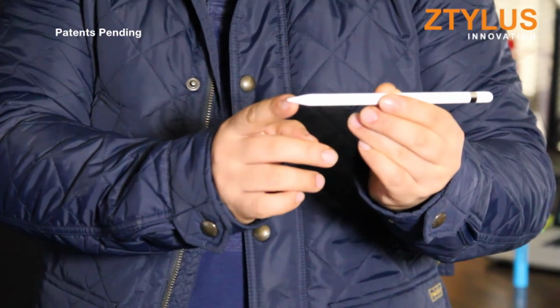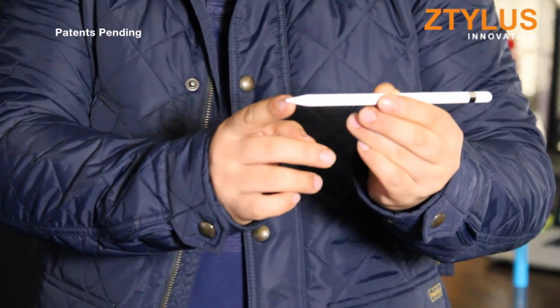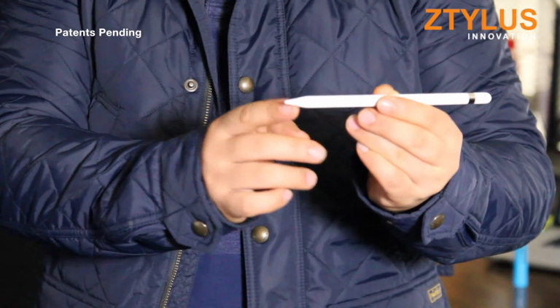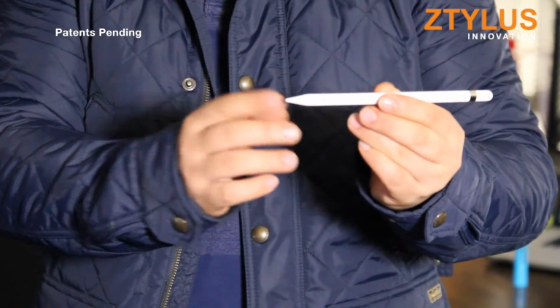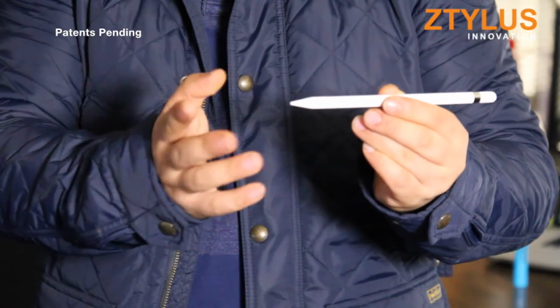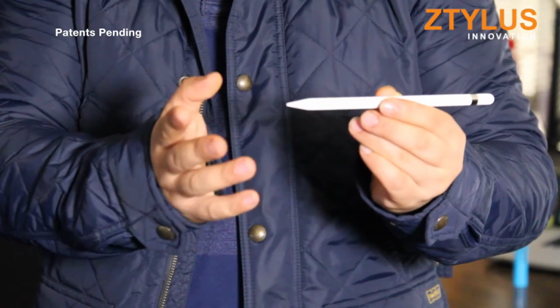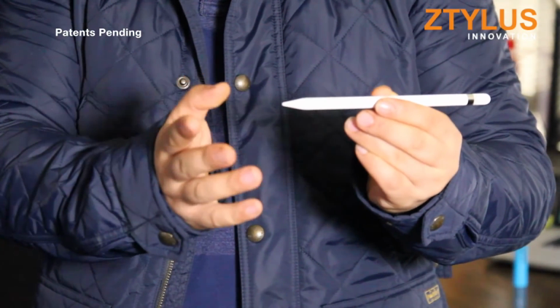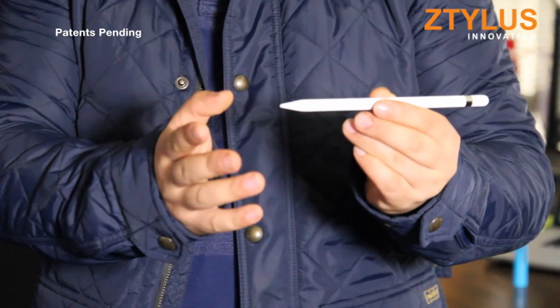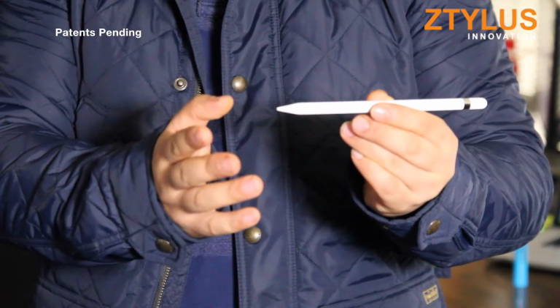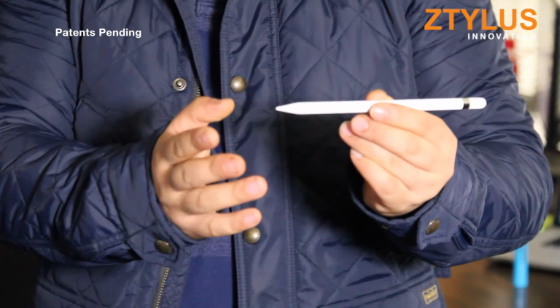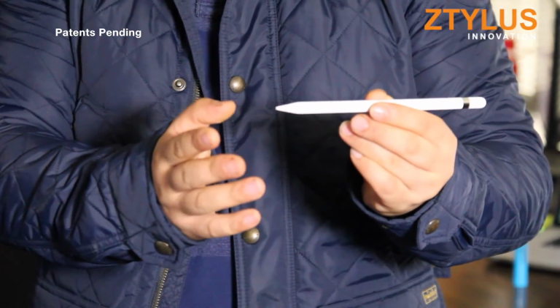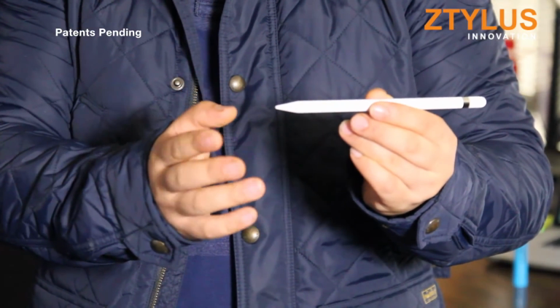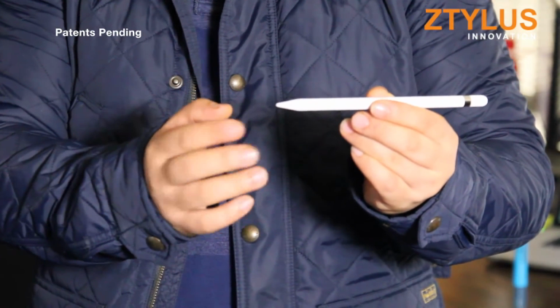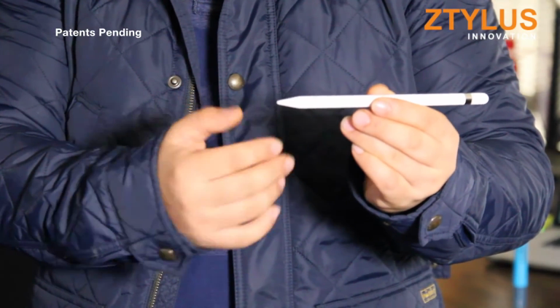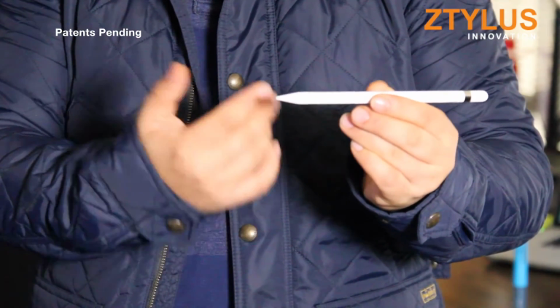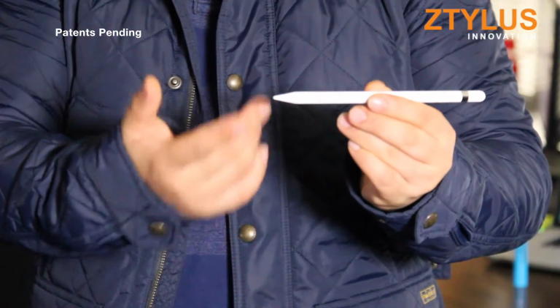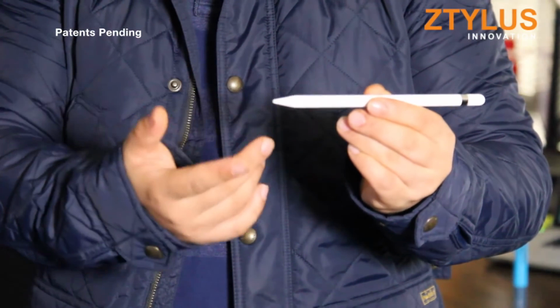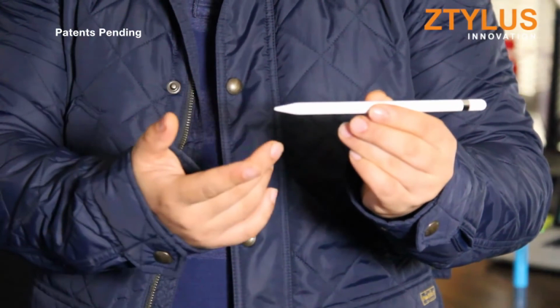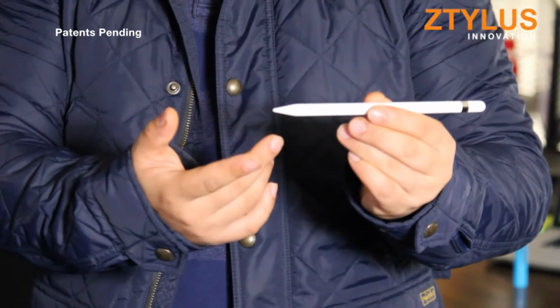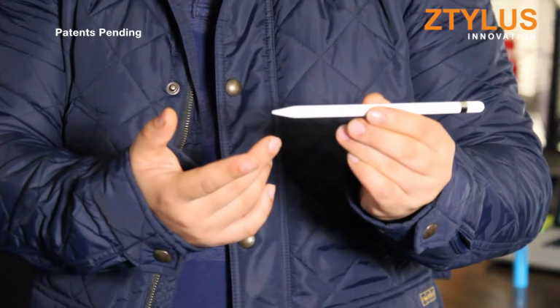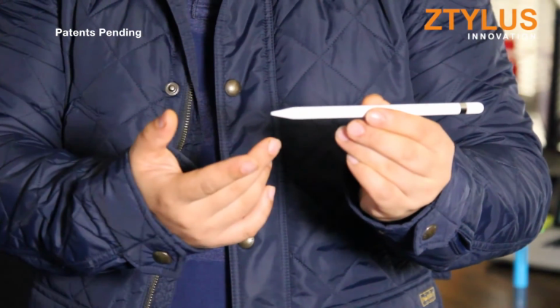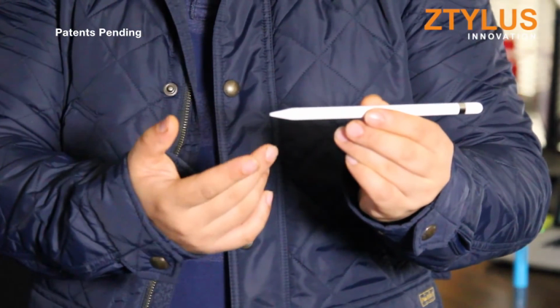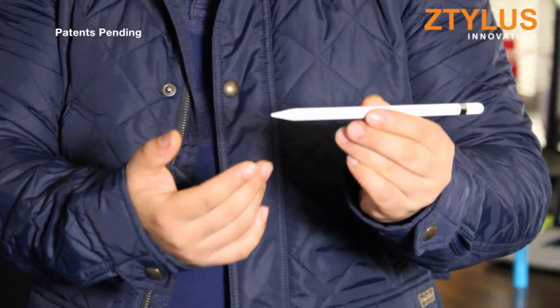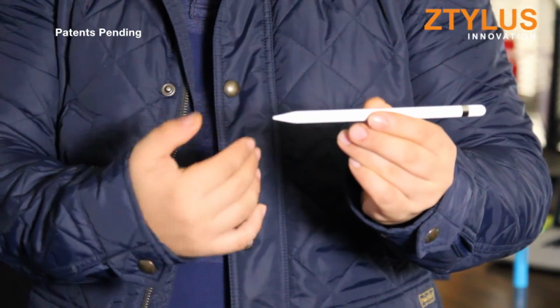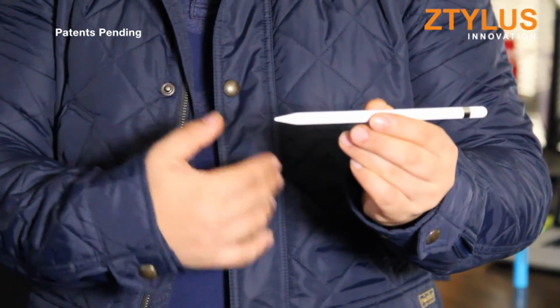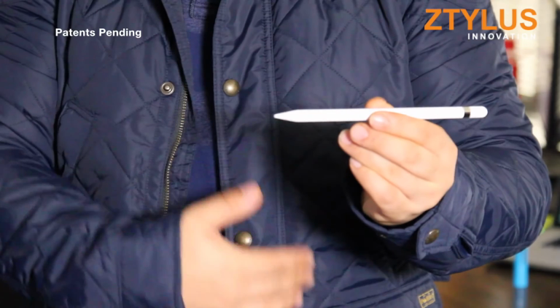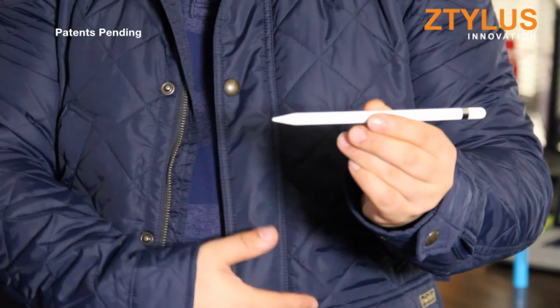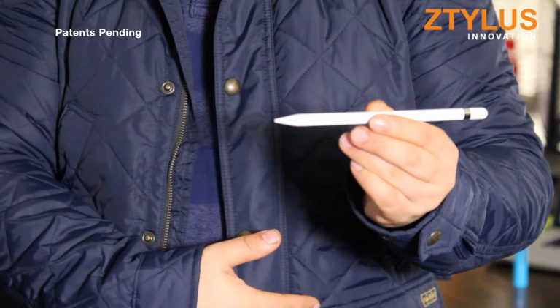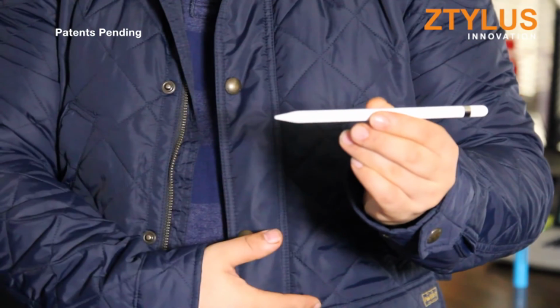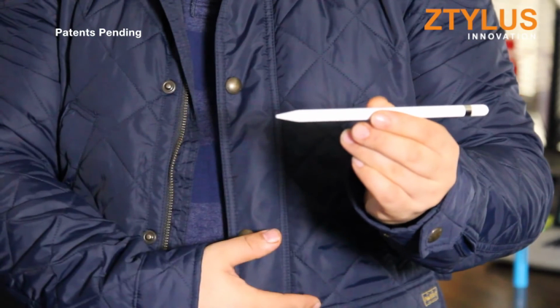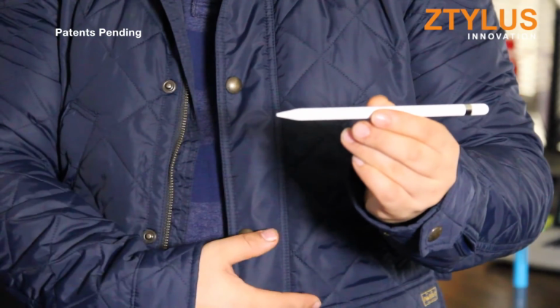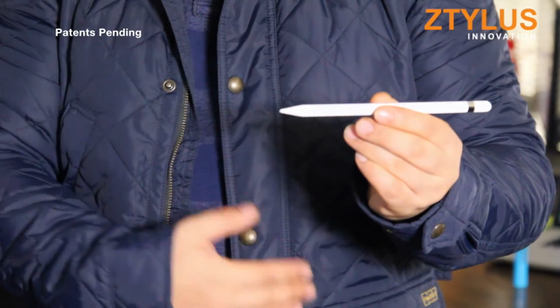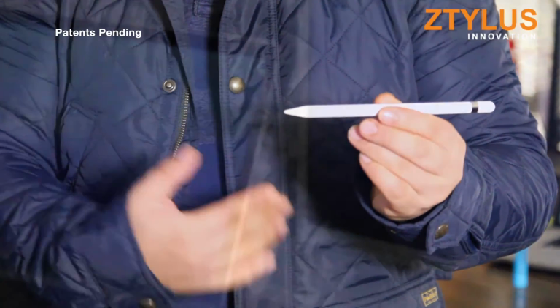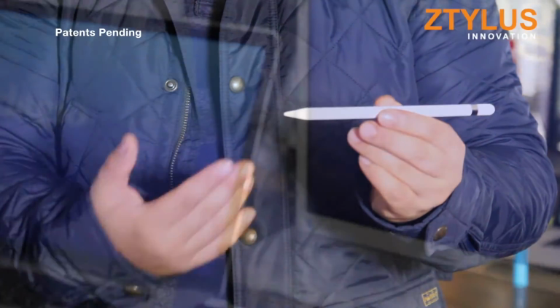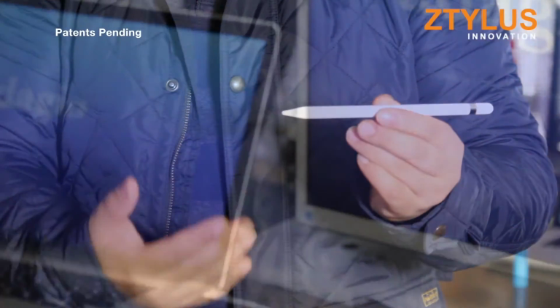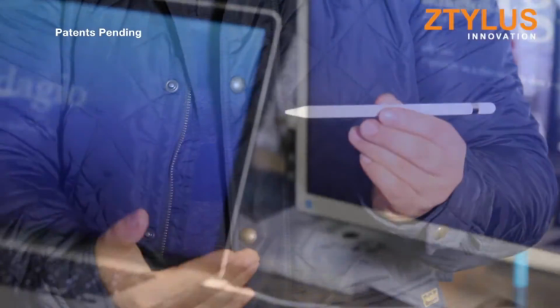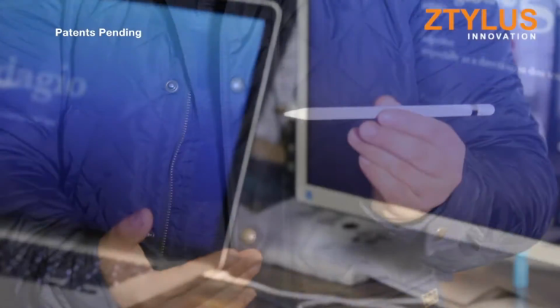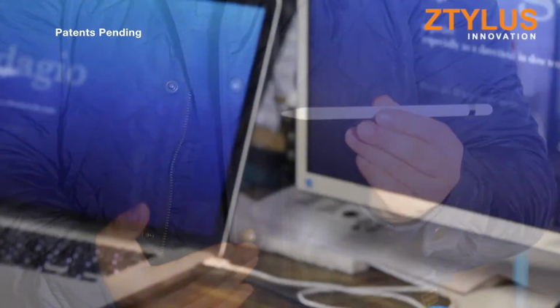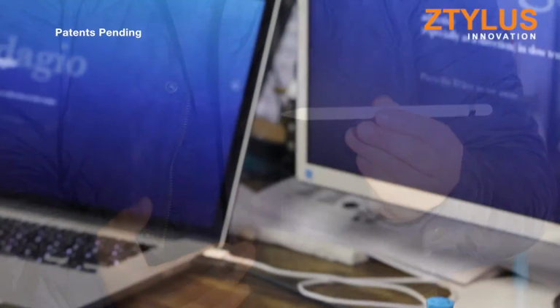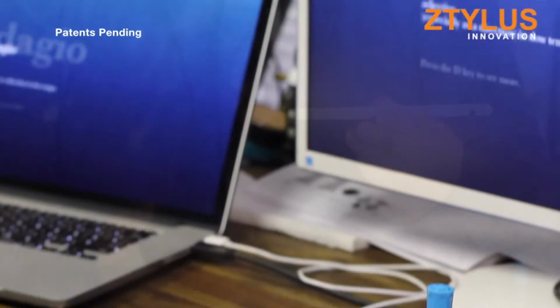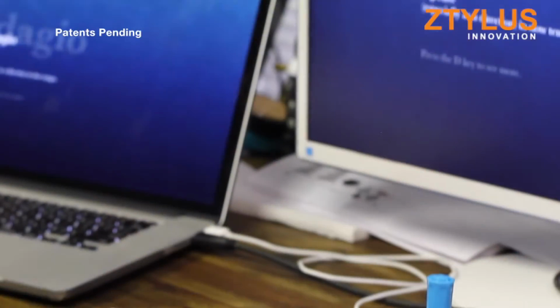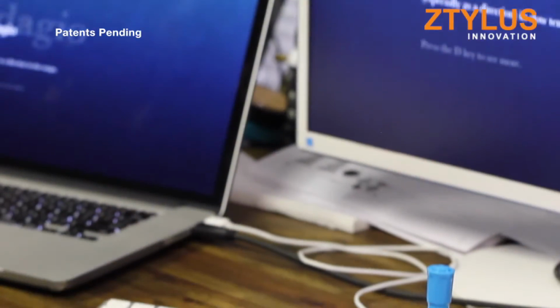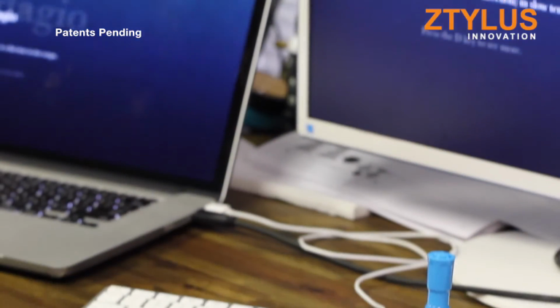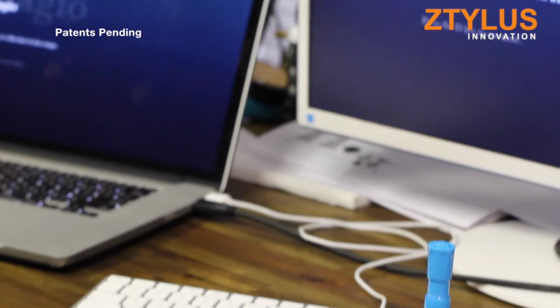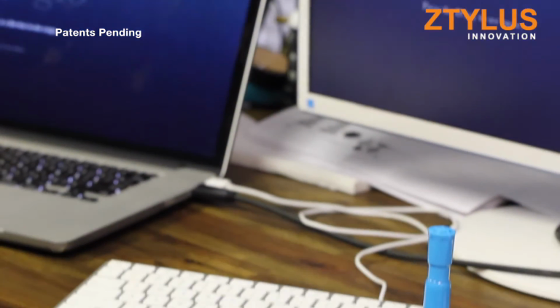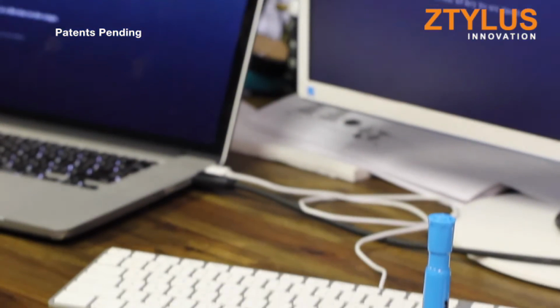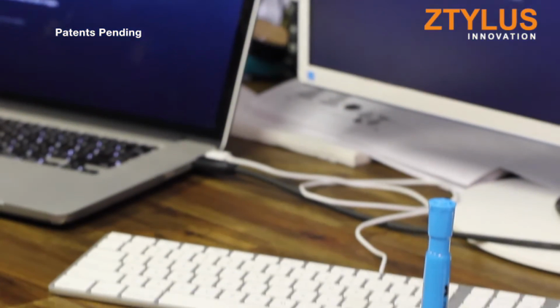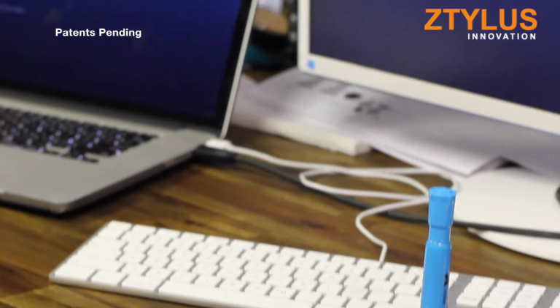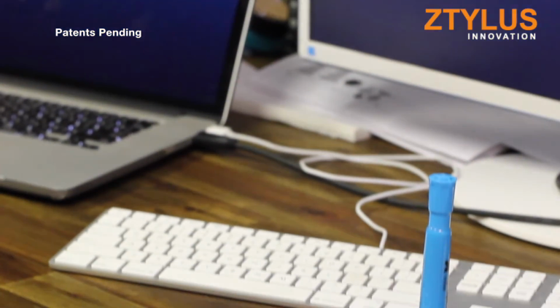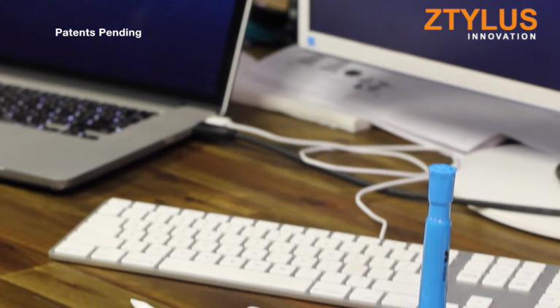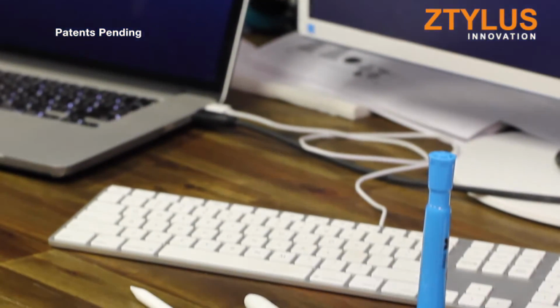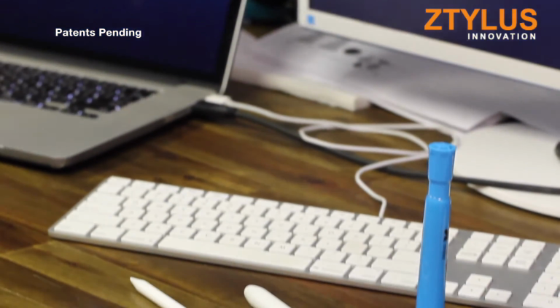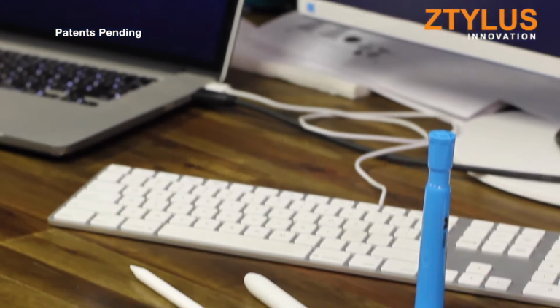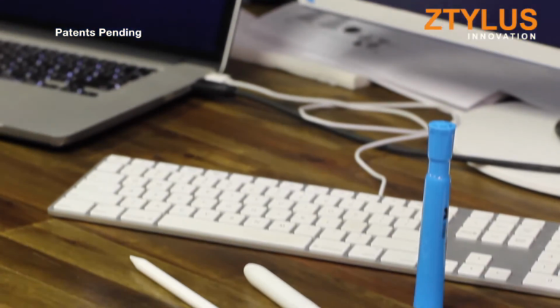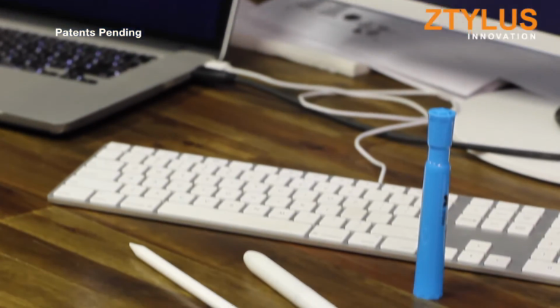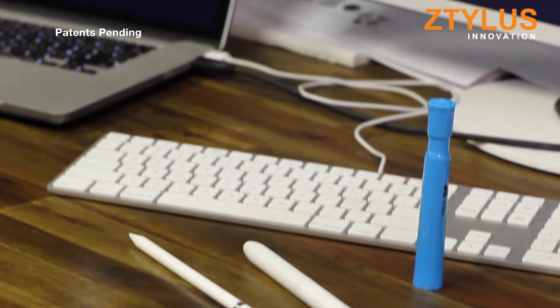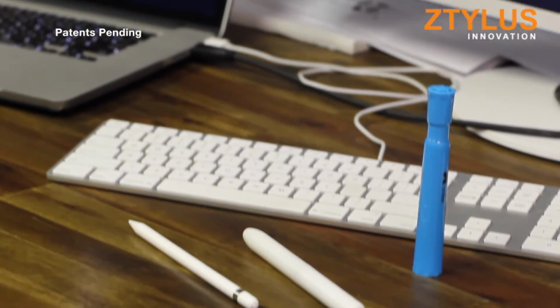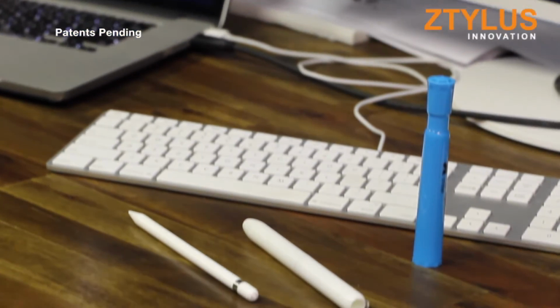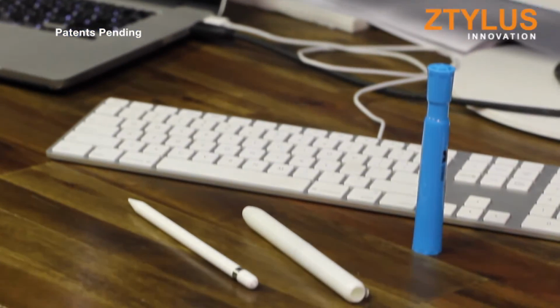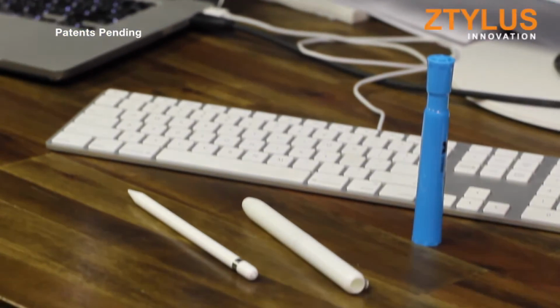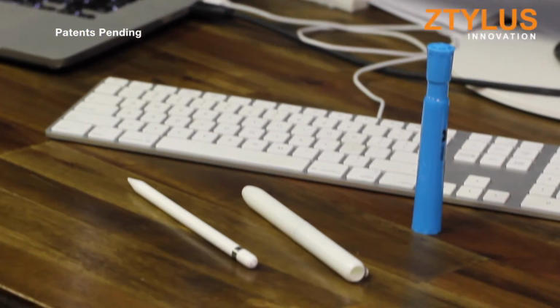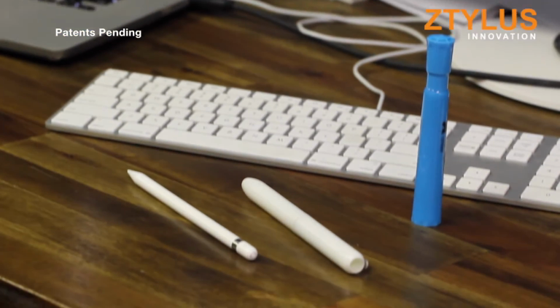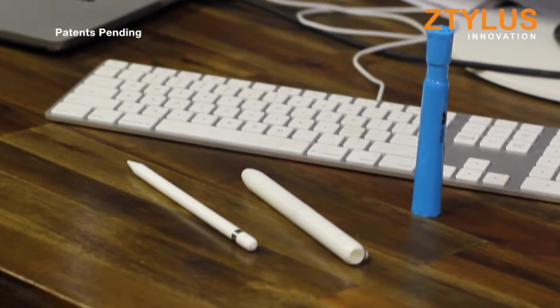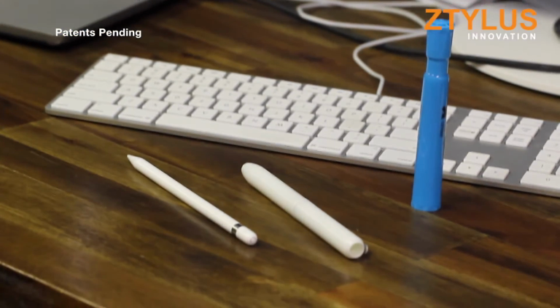Because of these noticeable problems, we think that we can improve the Apple Pencil. Introducing the Apple Pencil case.